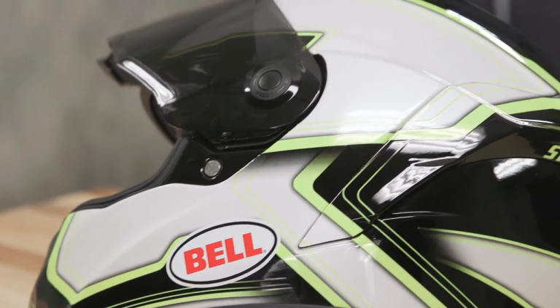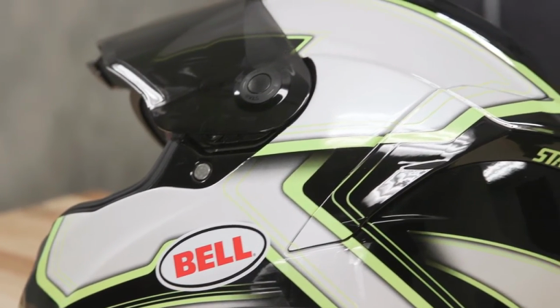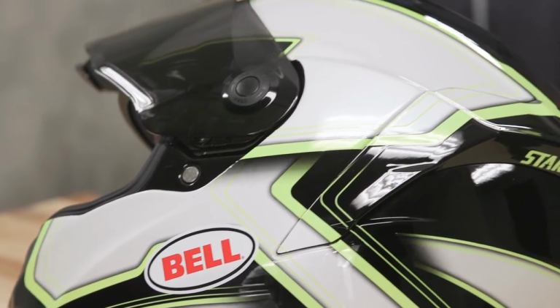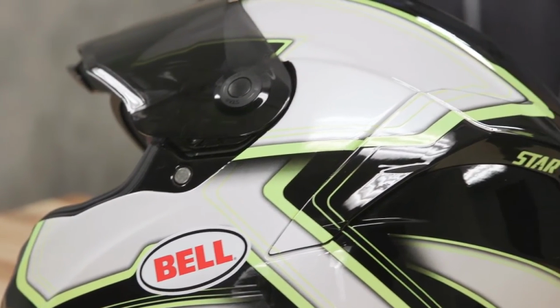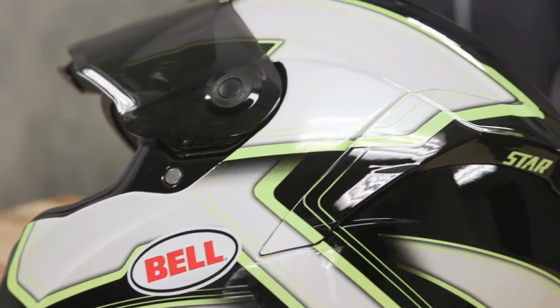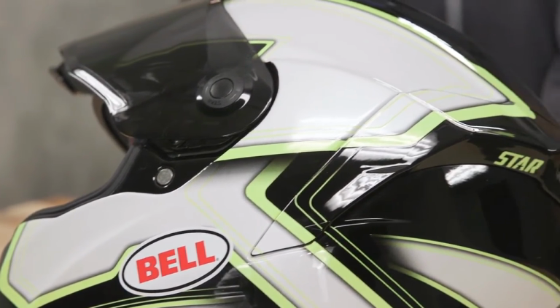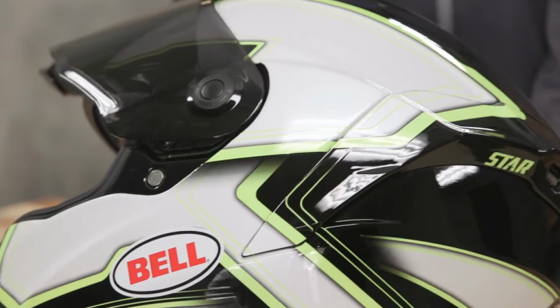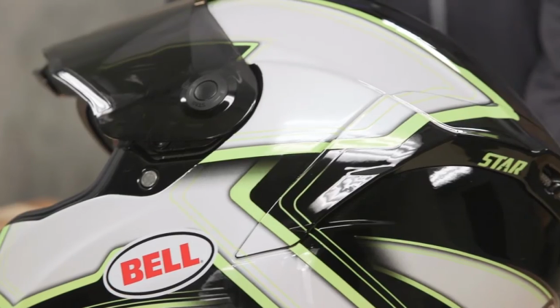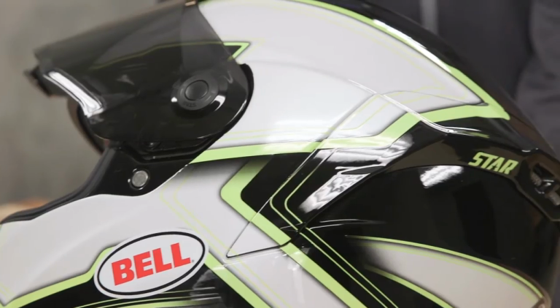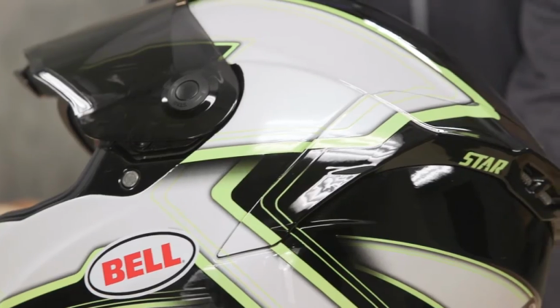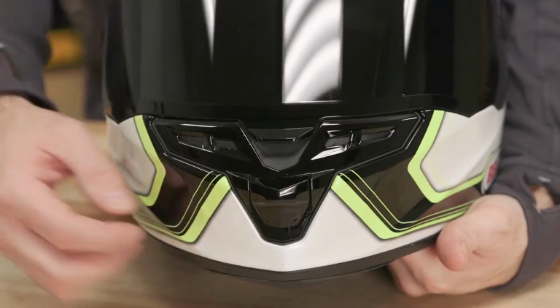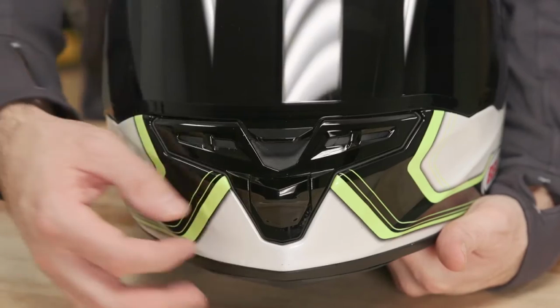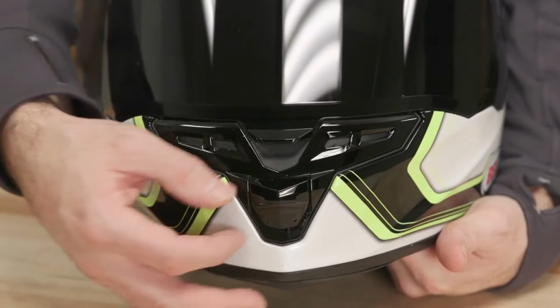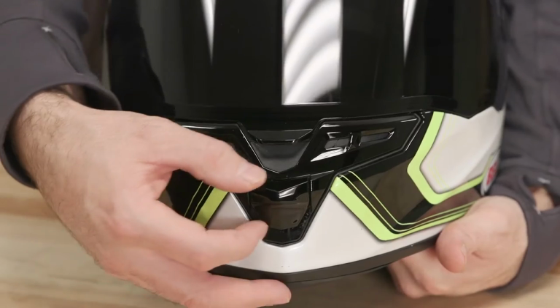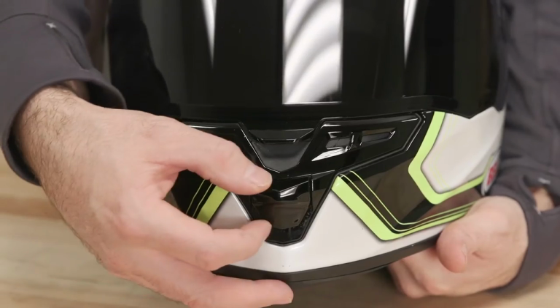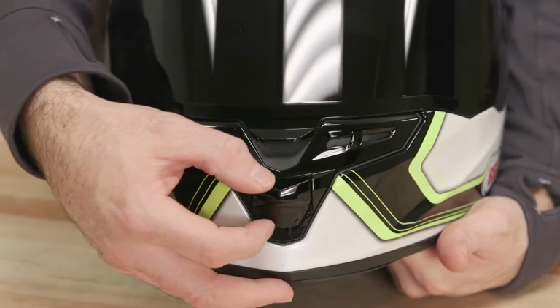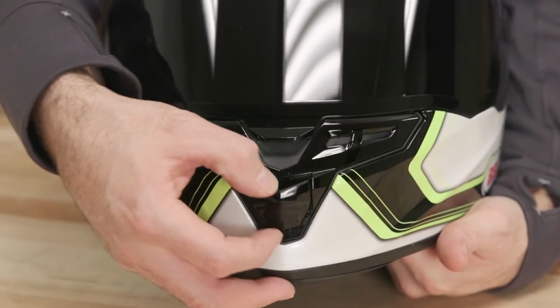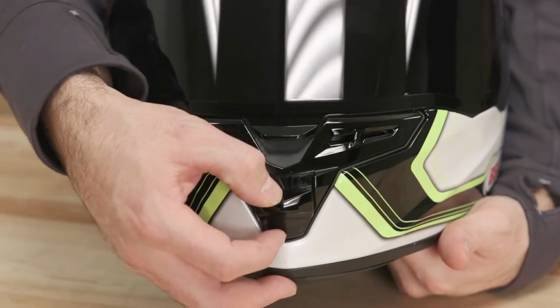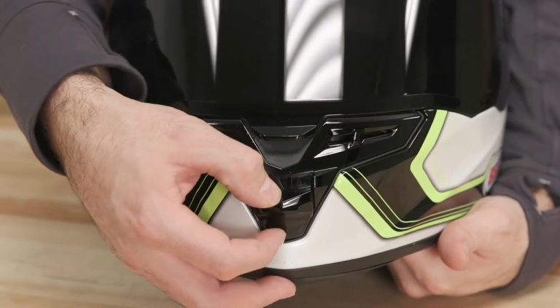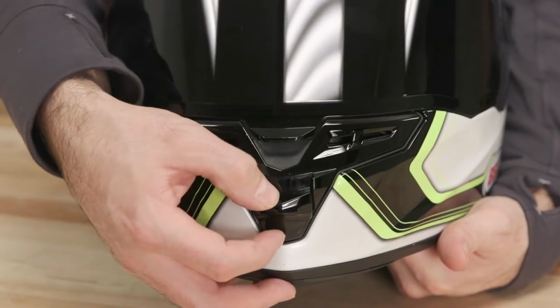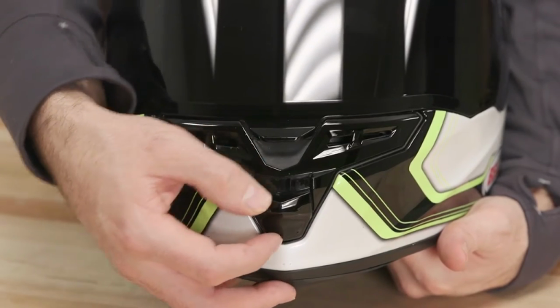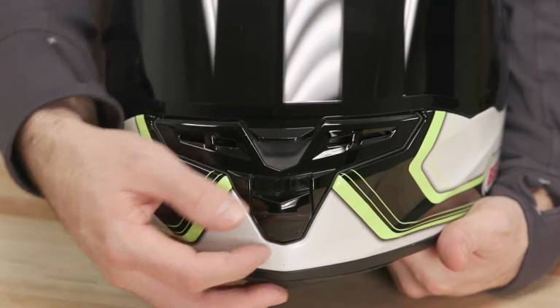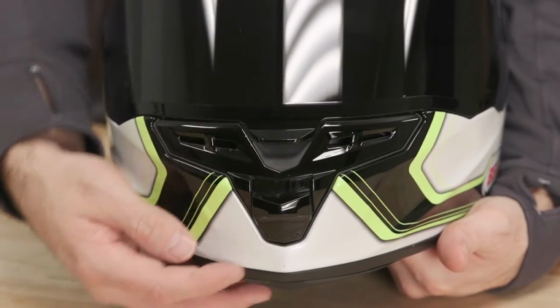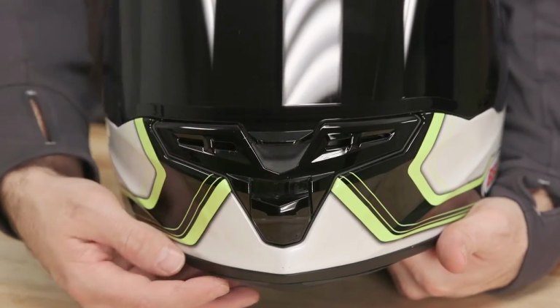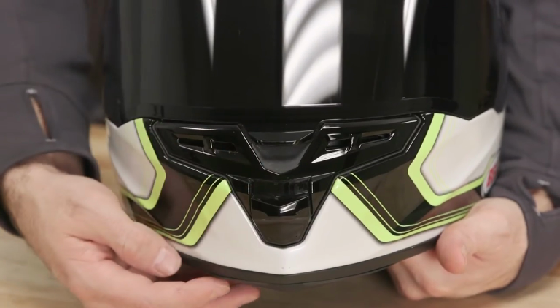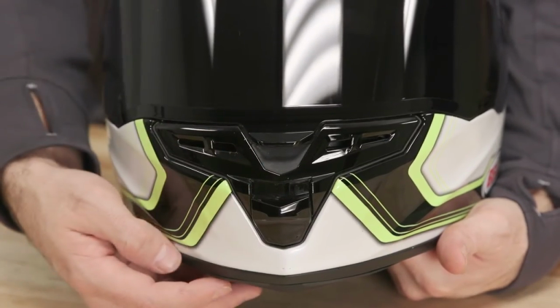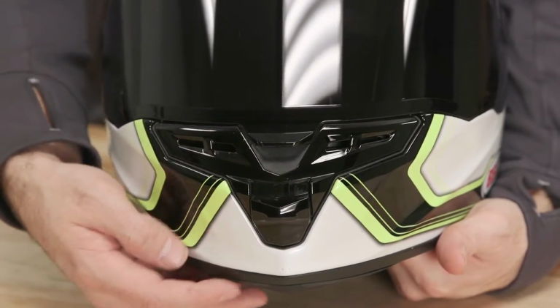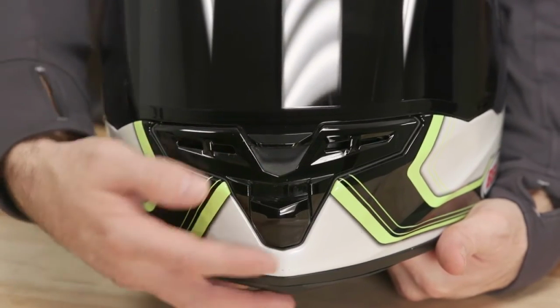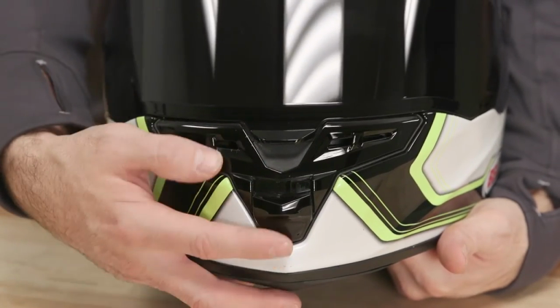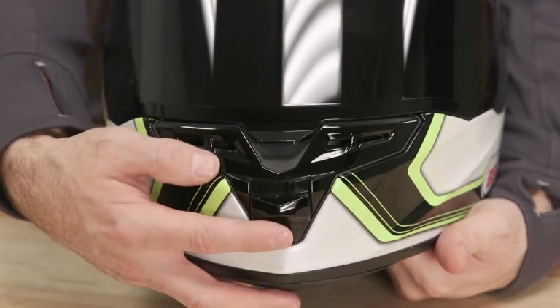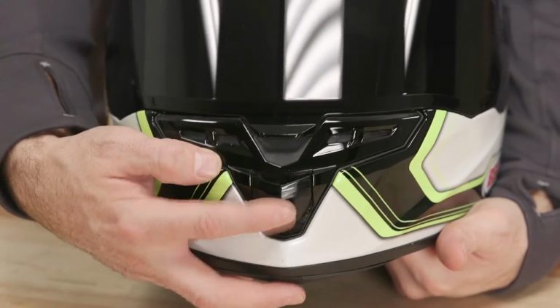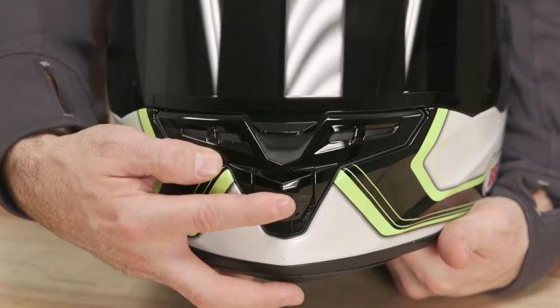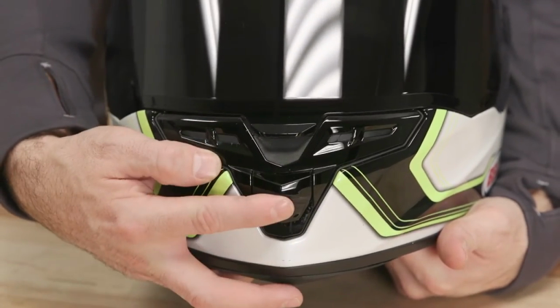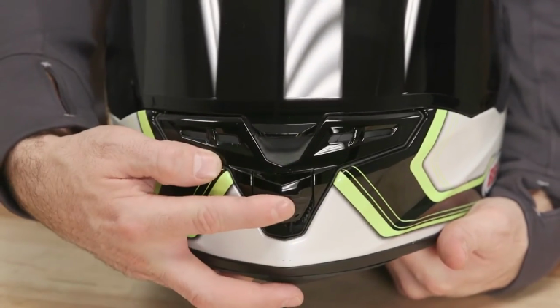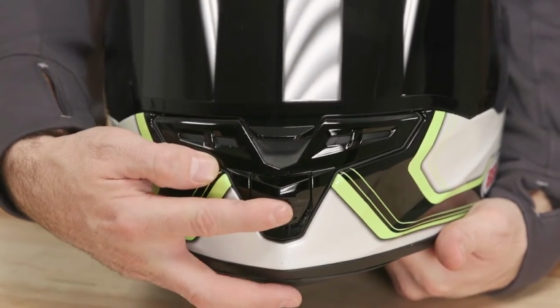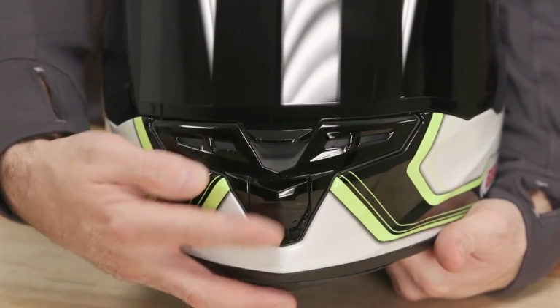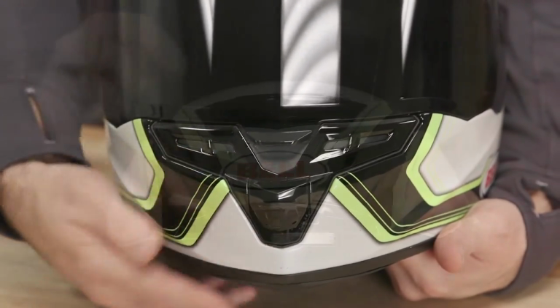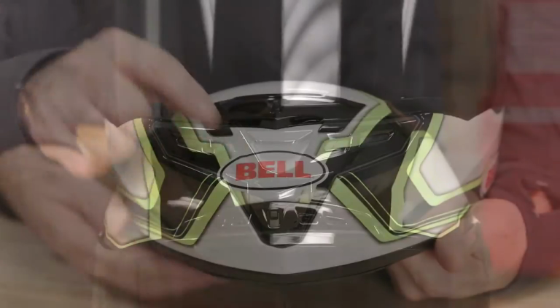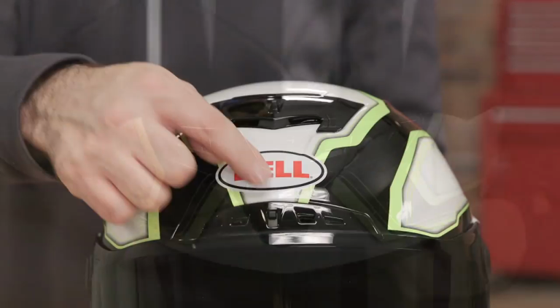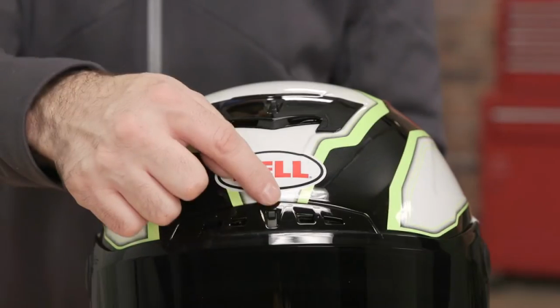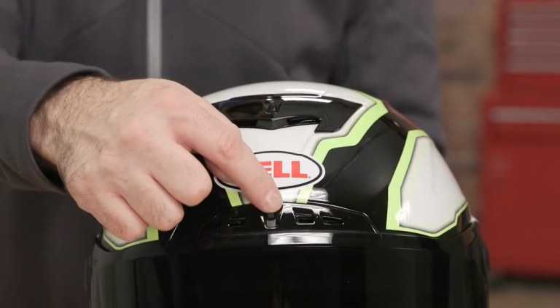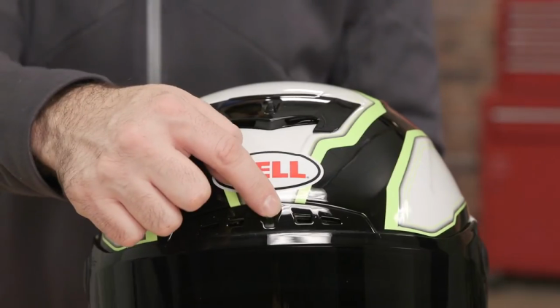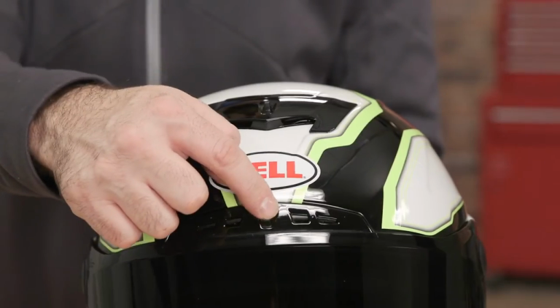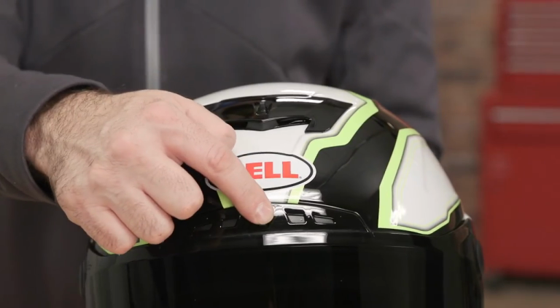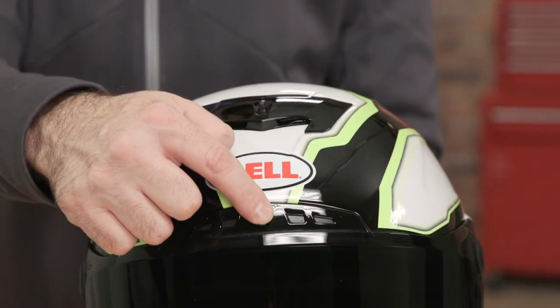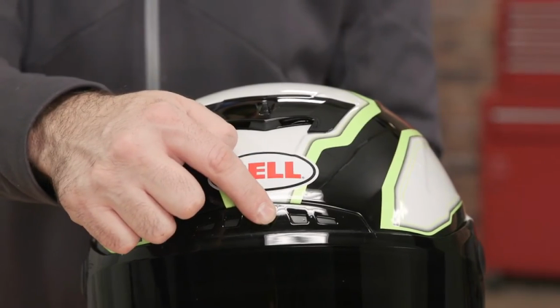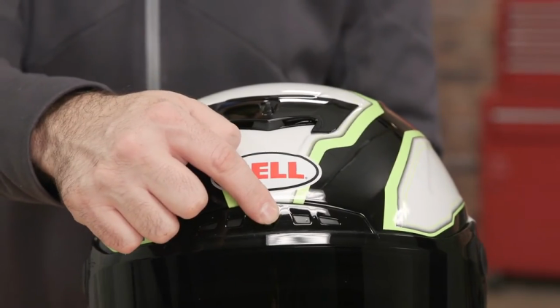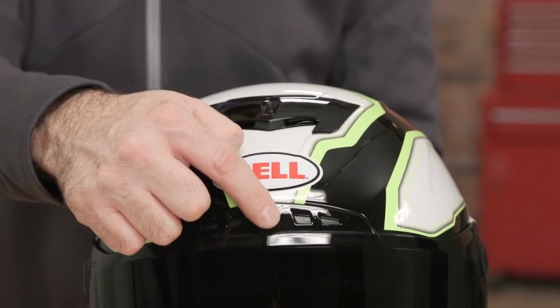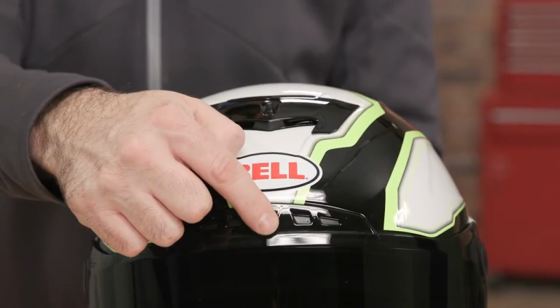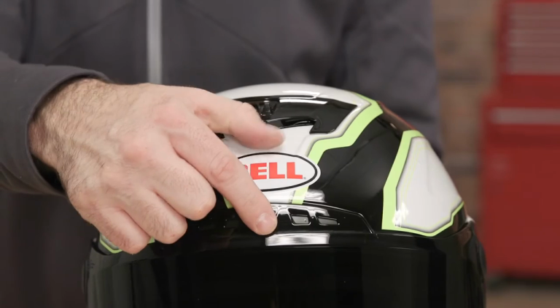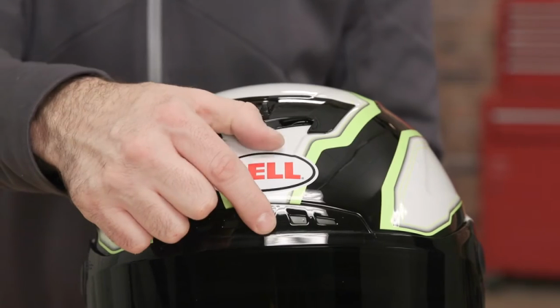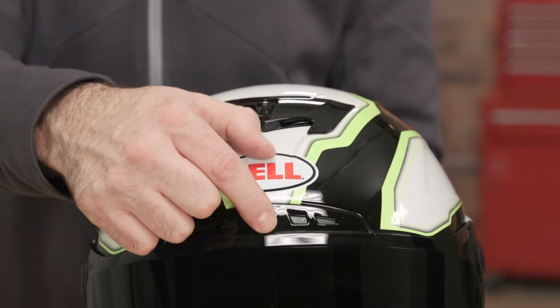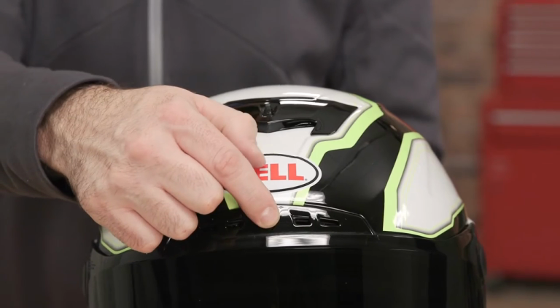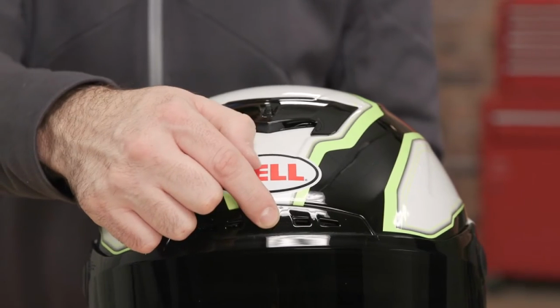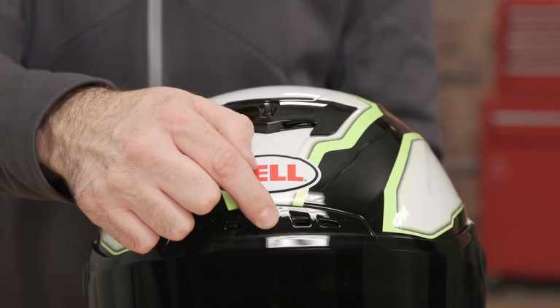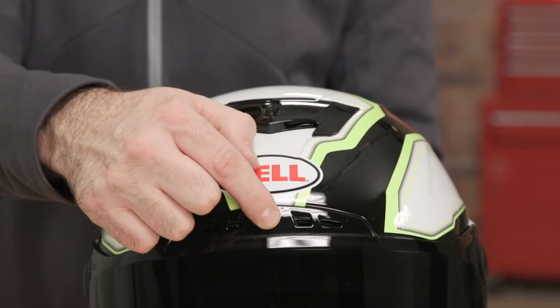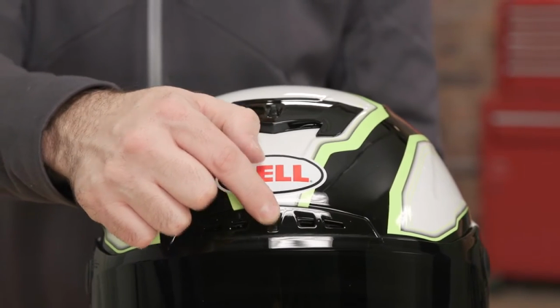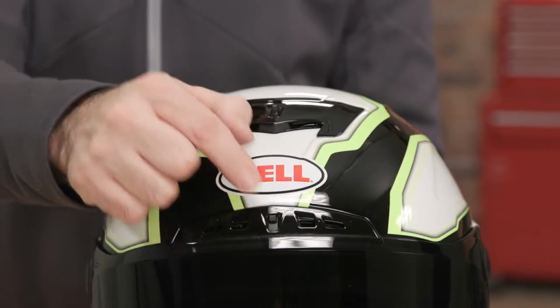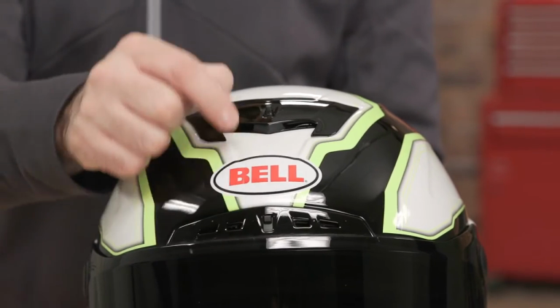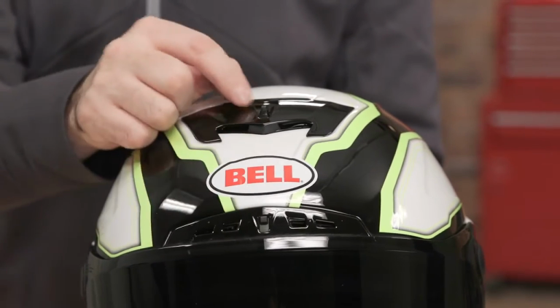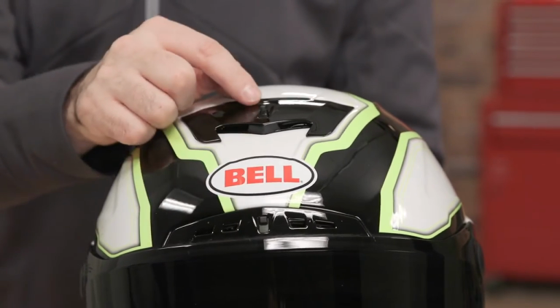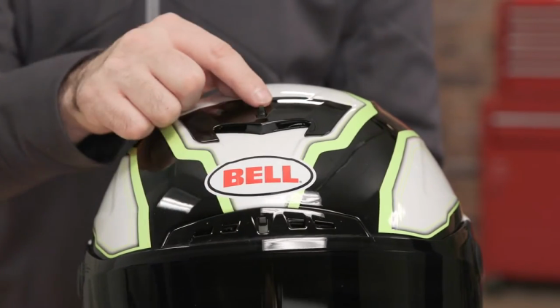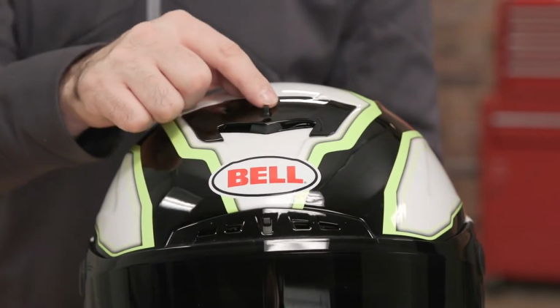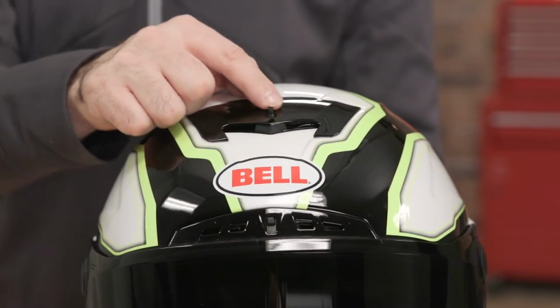It's got a chin bar vent, a brow vent, a crown vent, and a closeable exhaust vent in addition to the exhaust ports just below the rear spoiler.